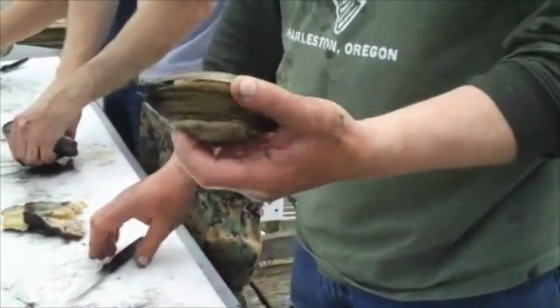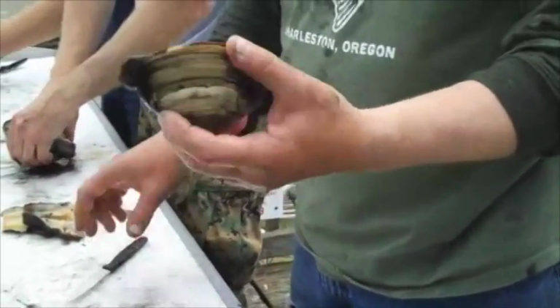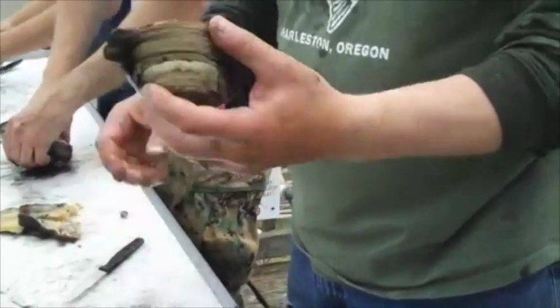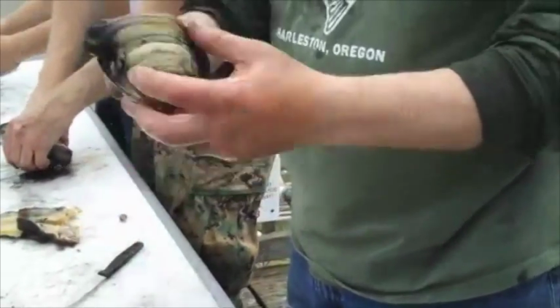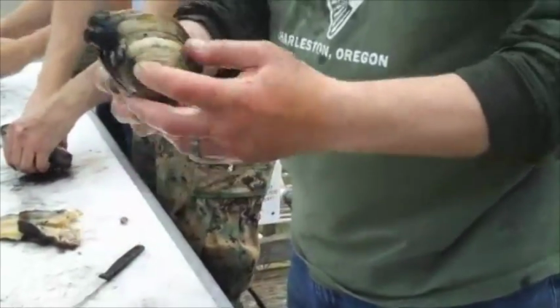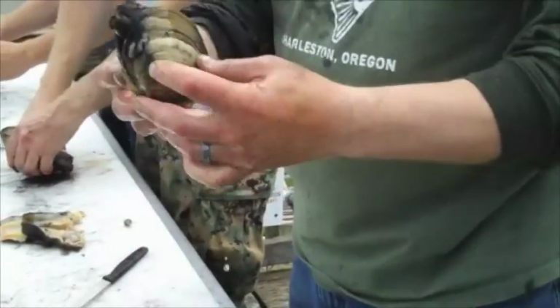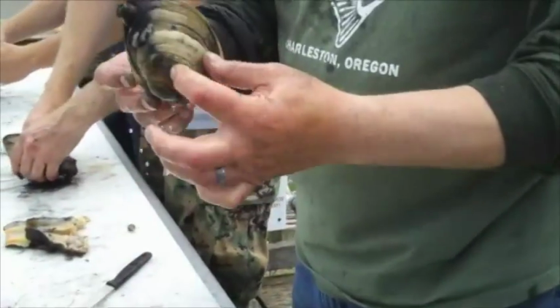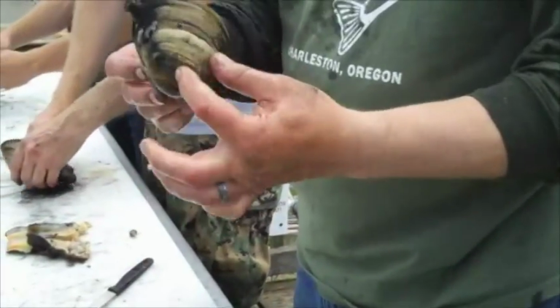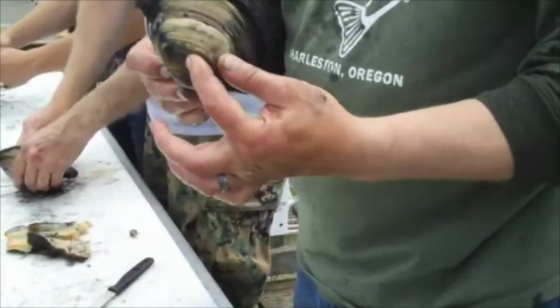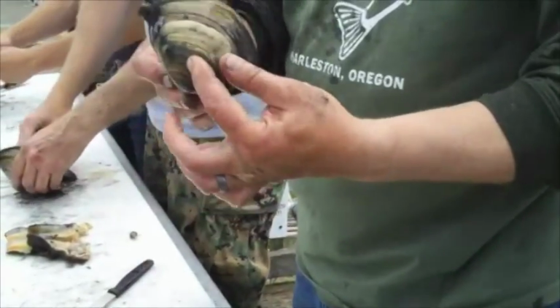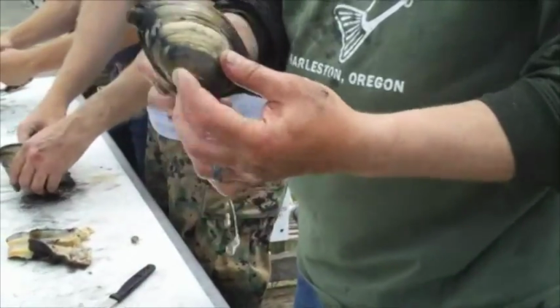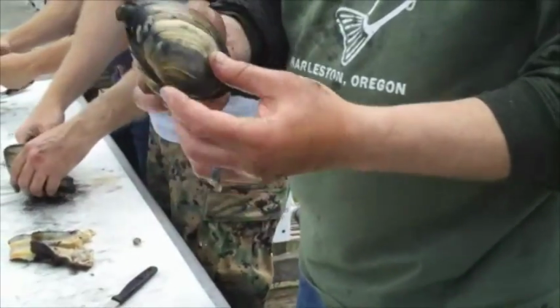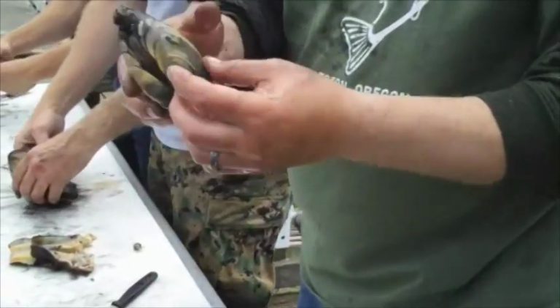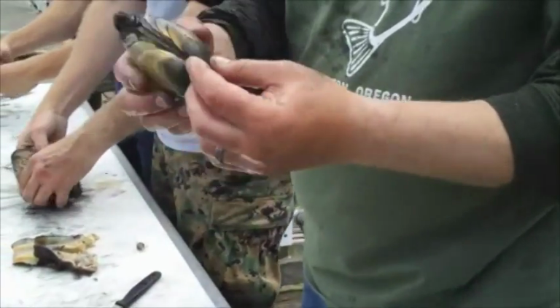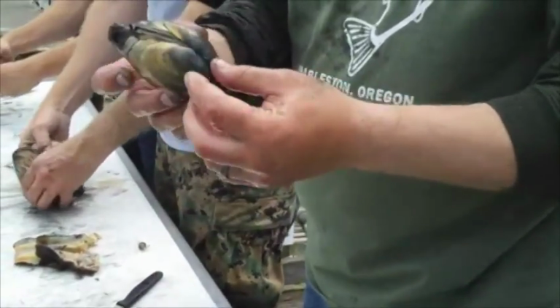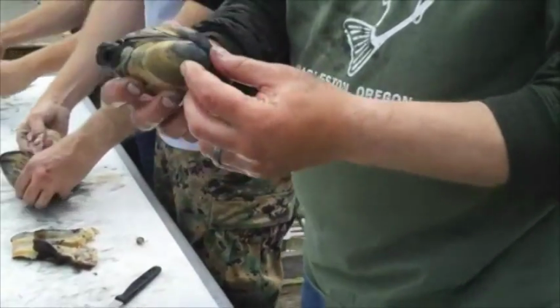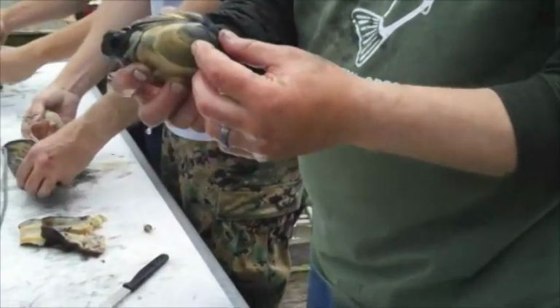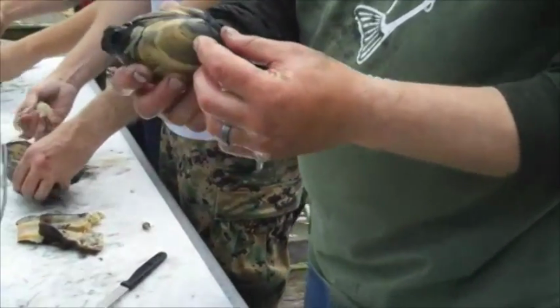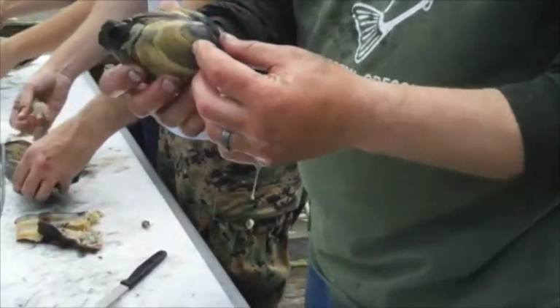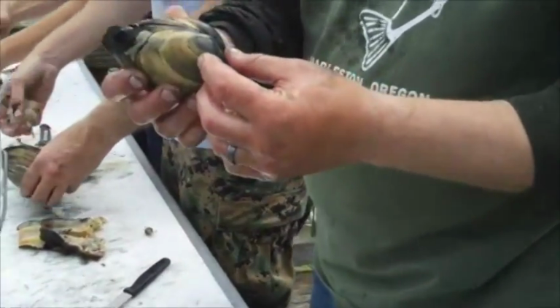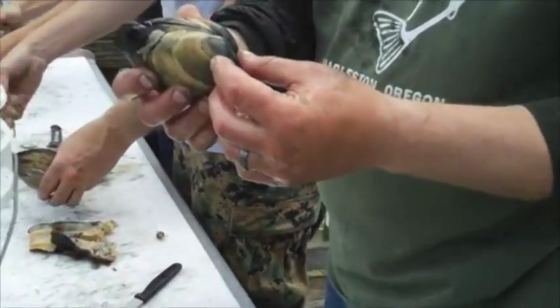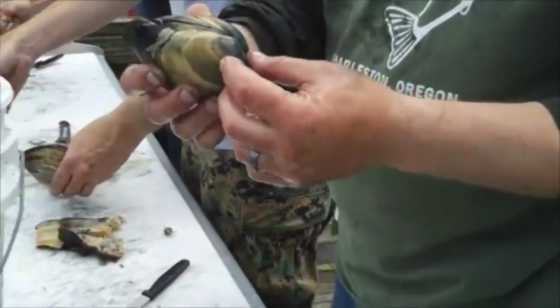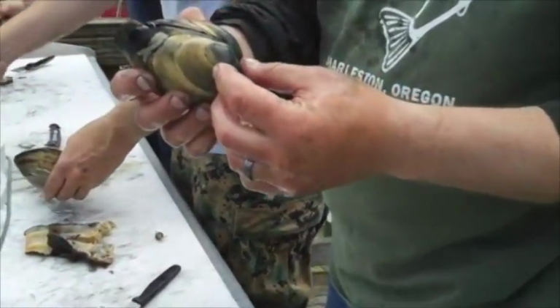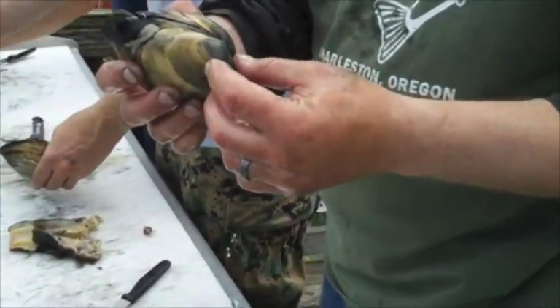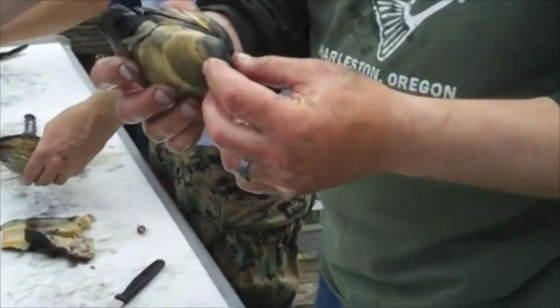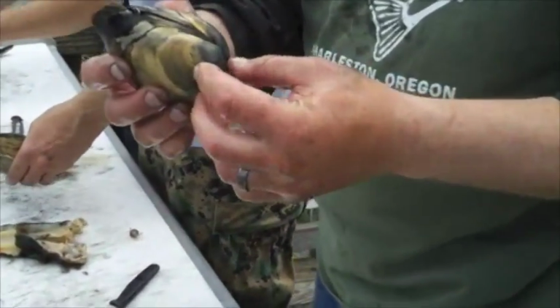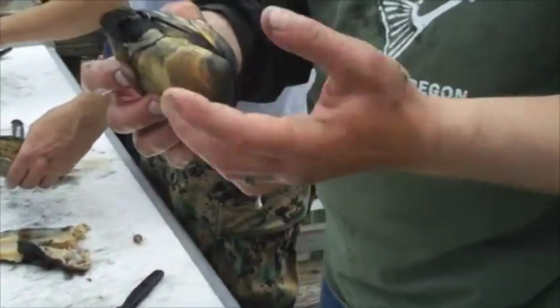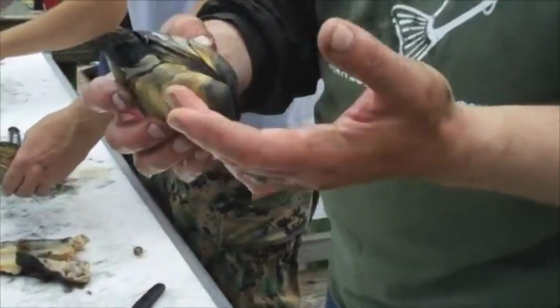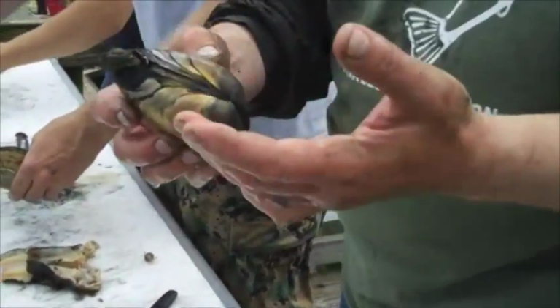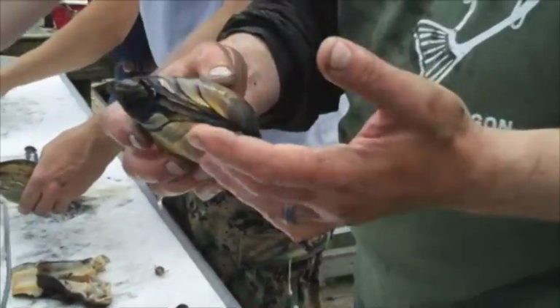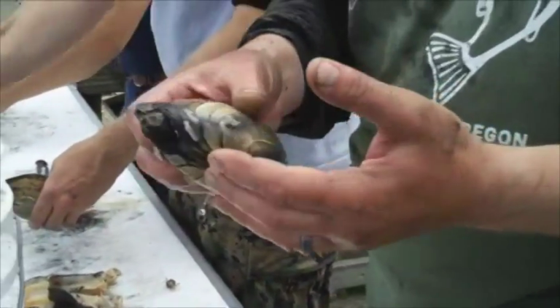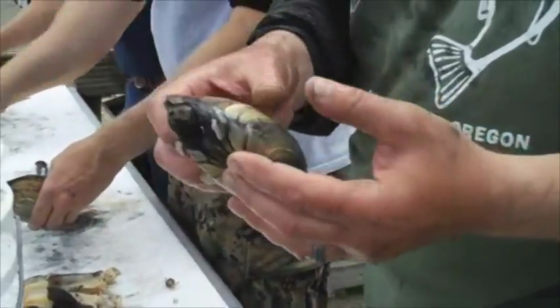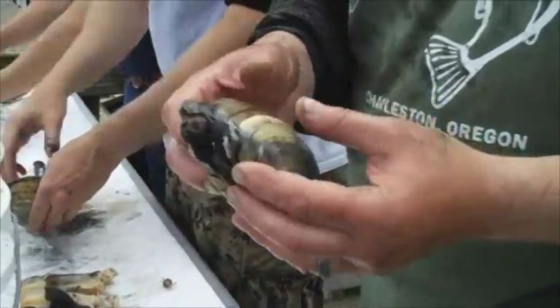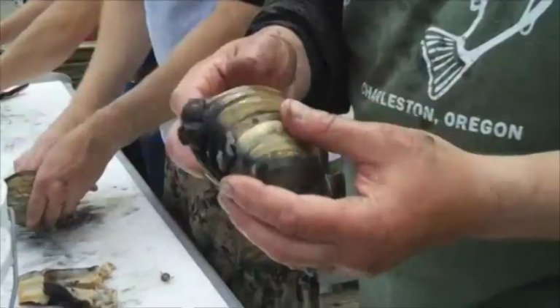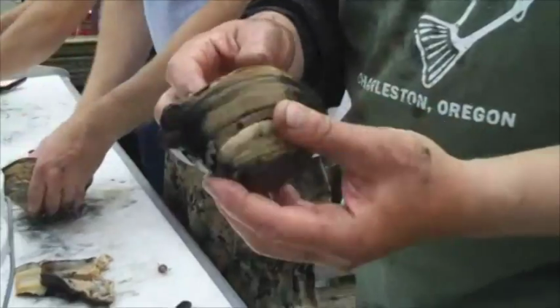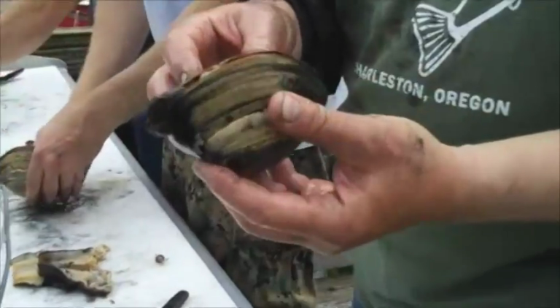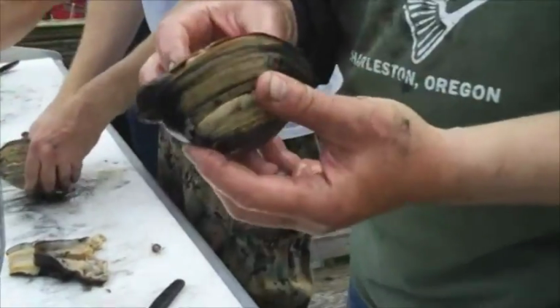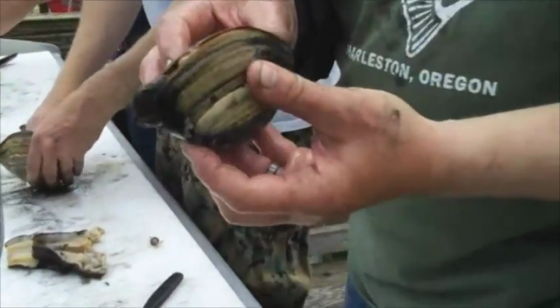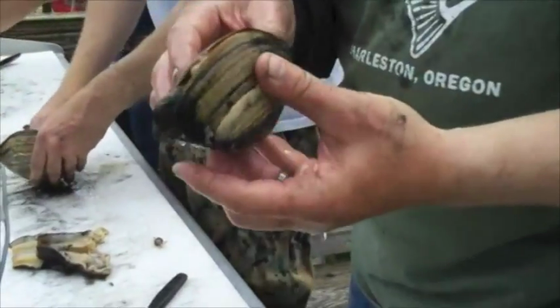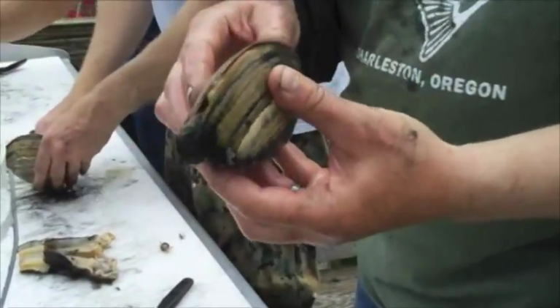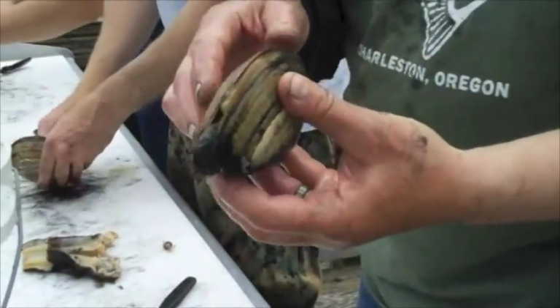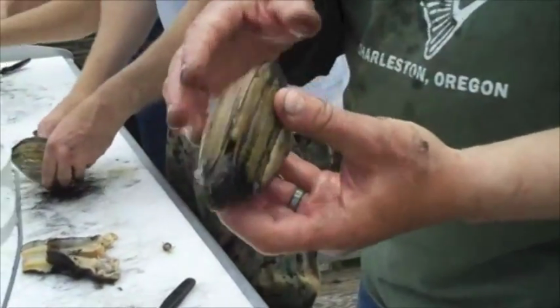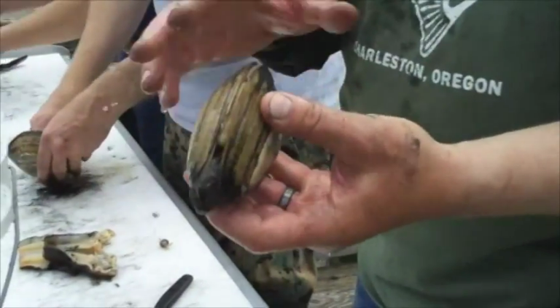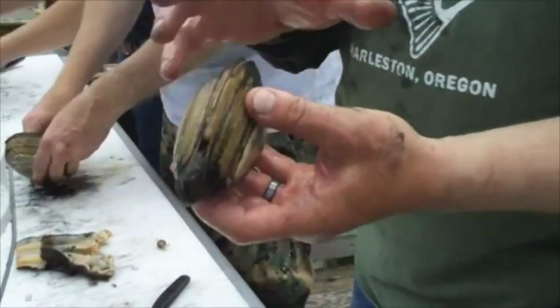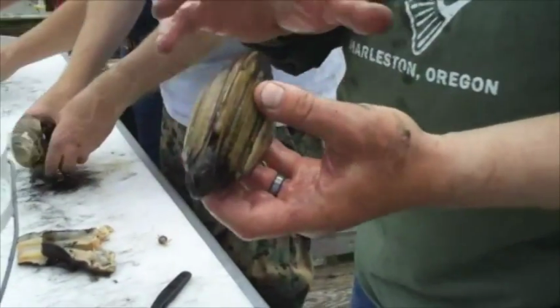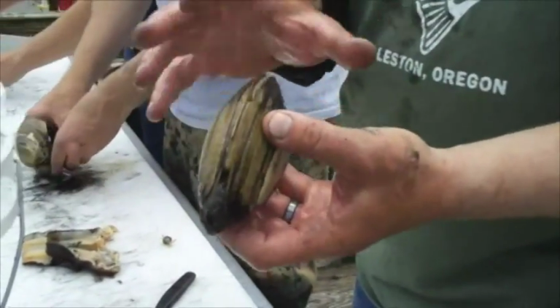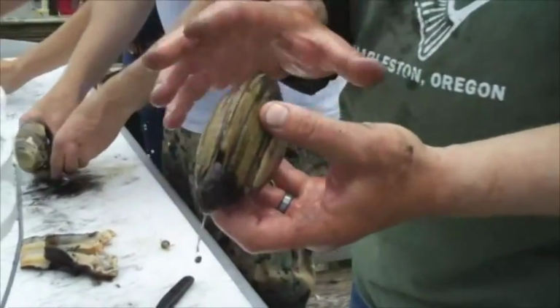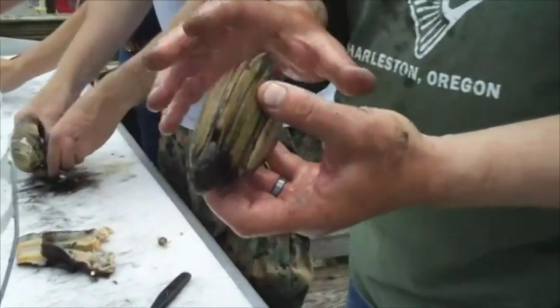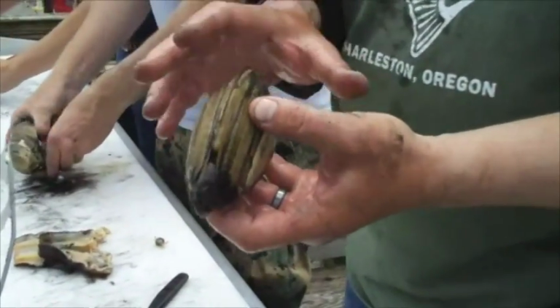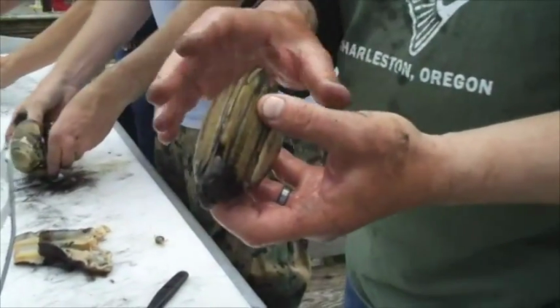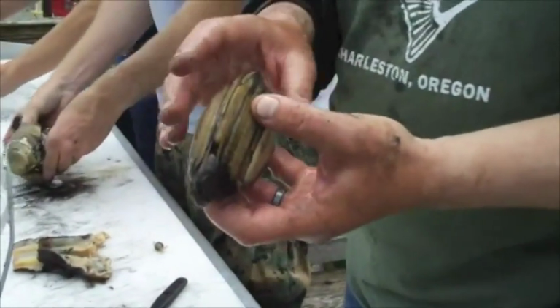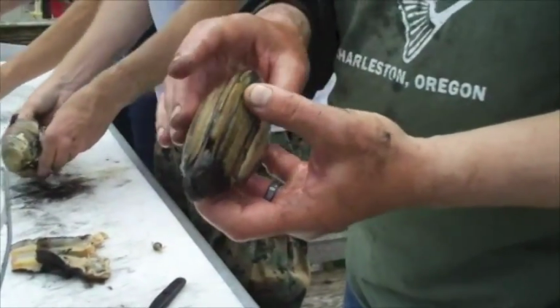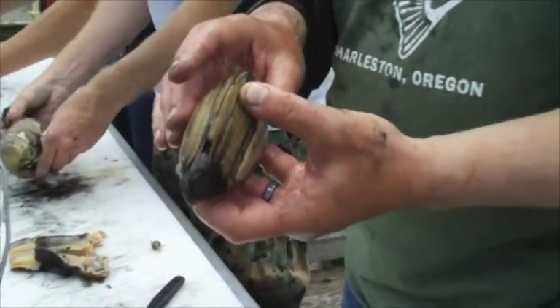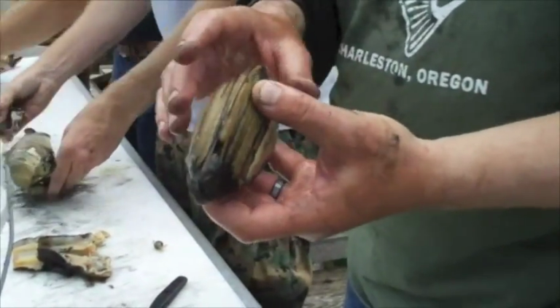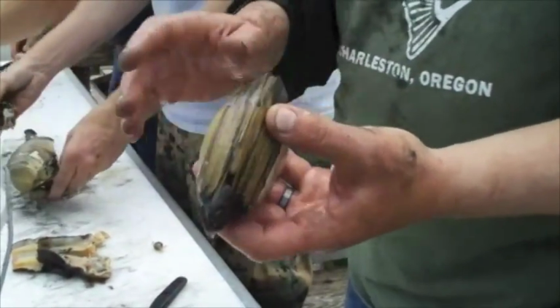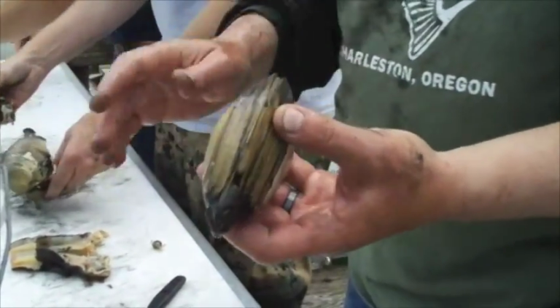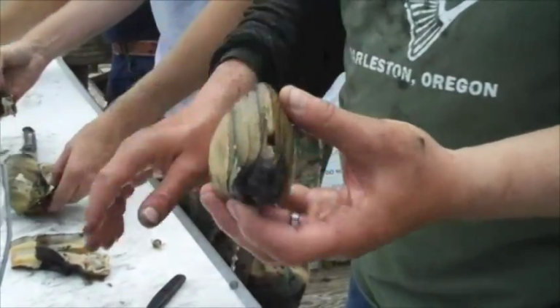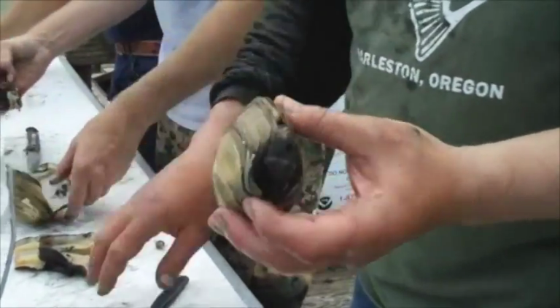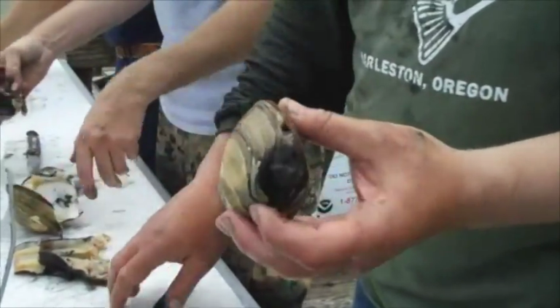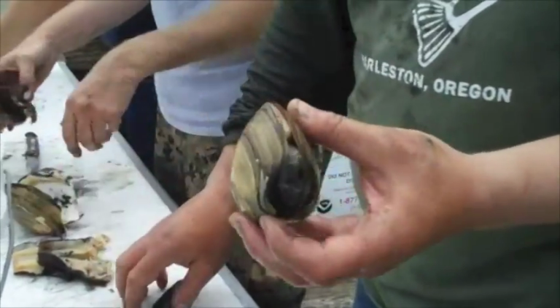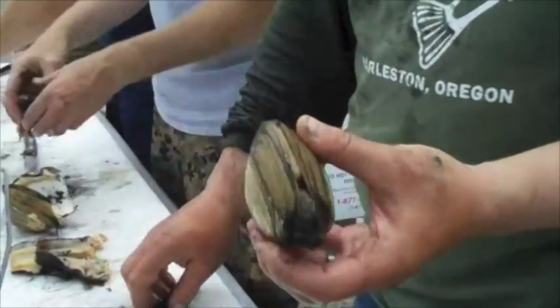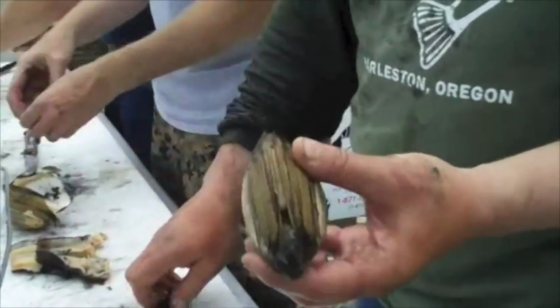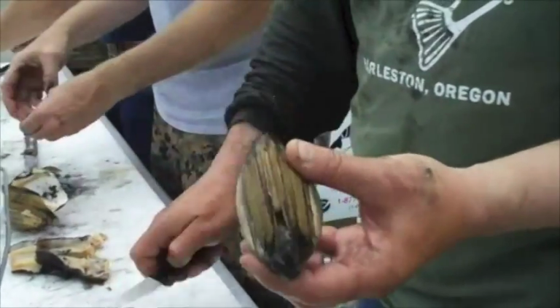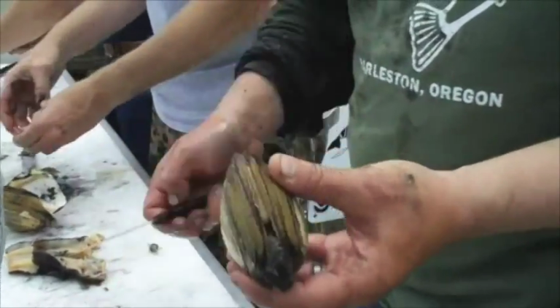Alright folks, this is a gaper, also called an empire or a horse neck. This isn't the only way of cleaning them, but this is my way of cleaning them.